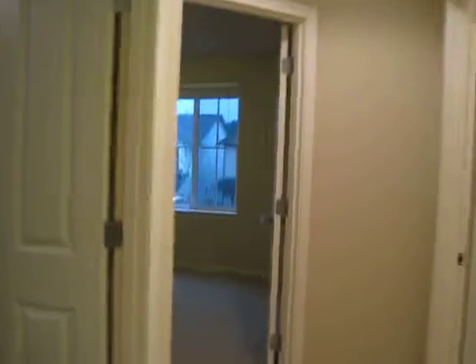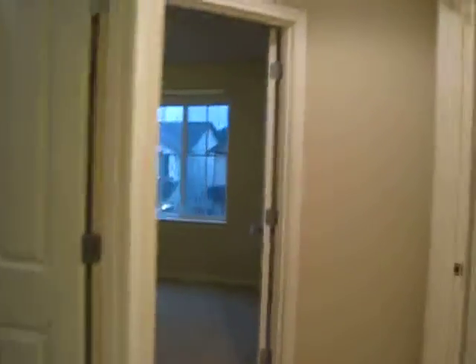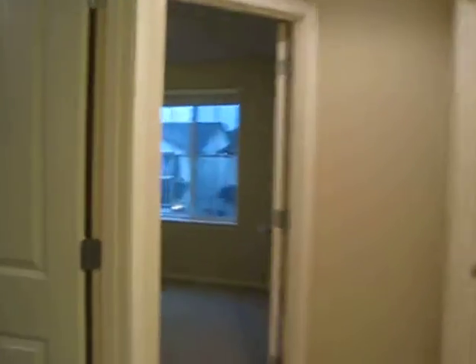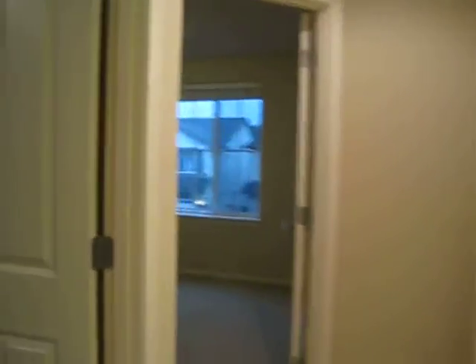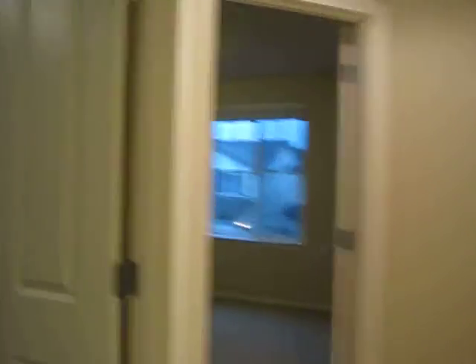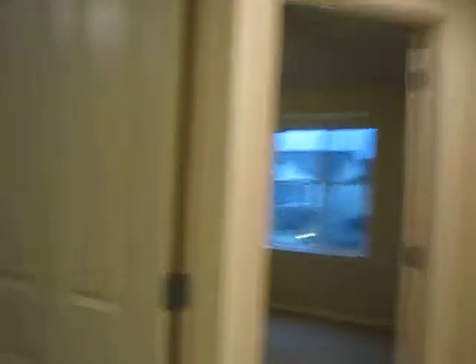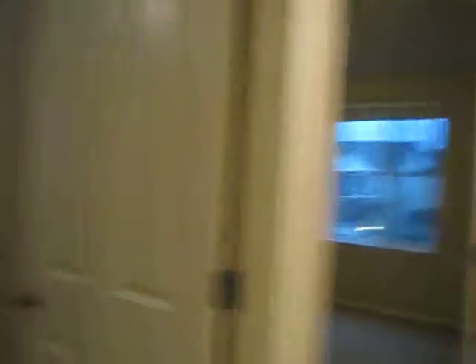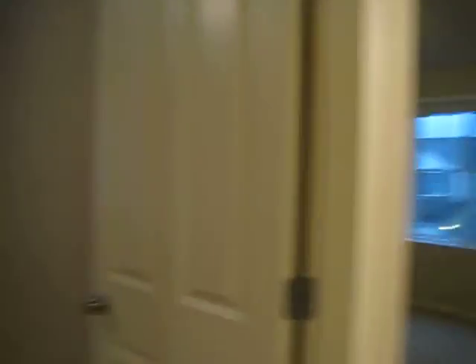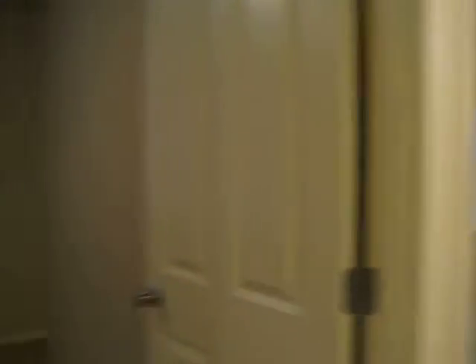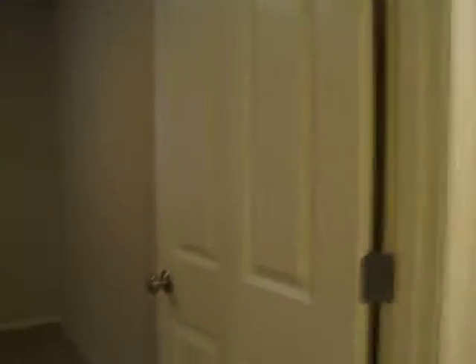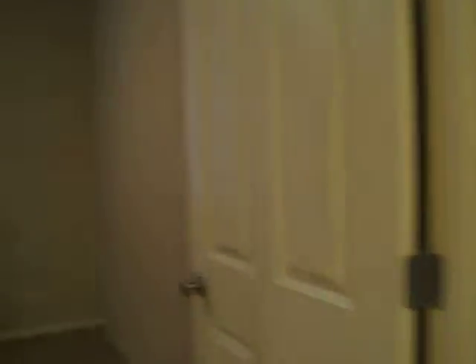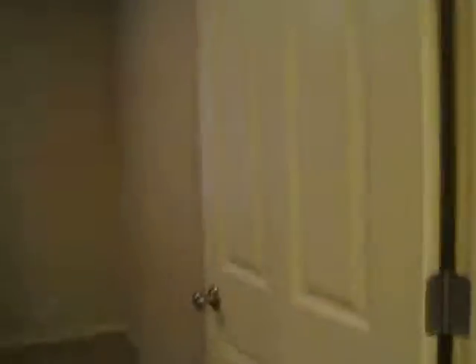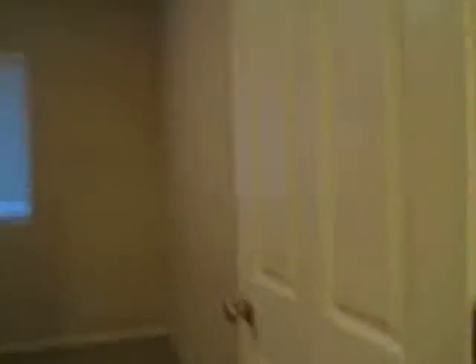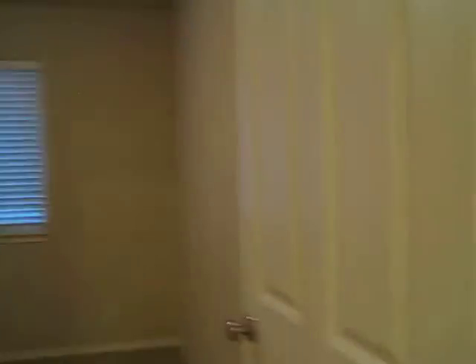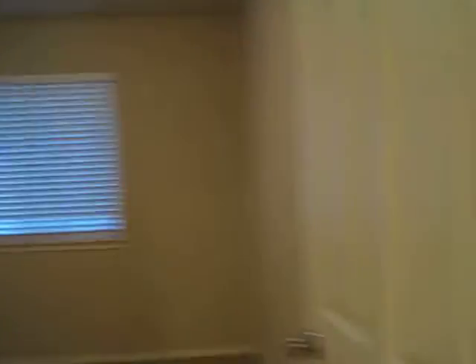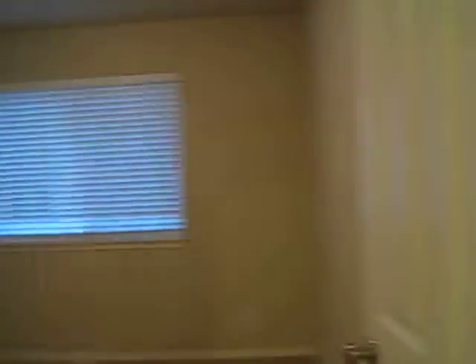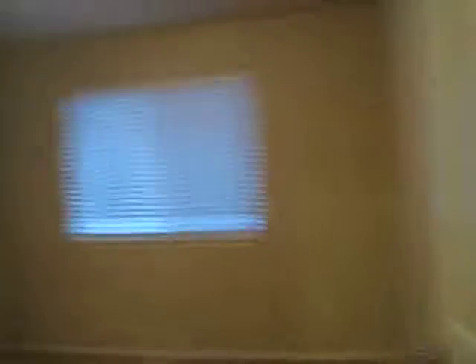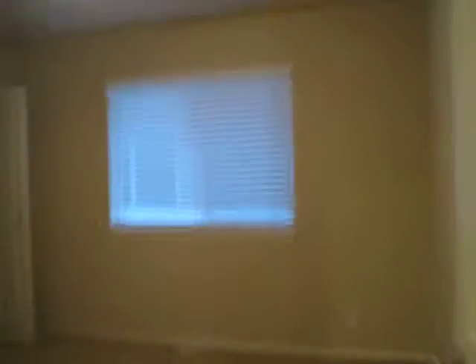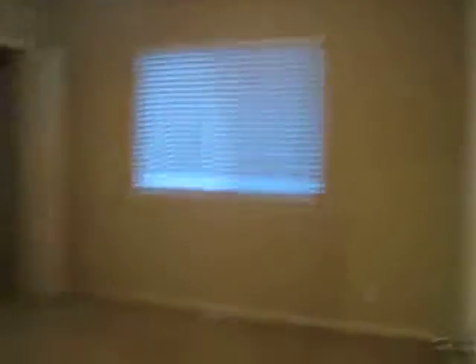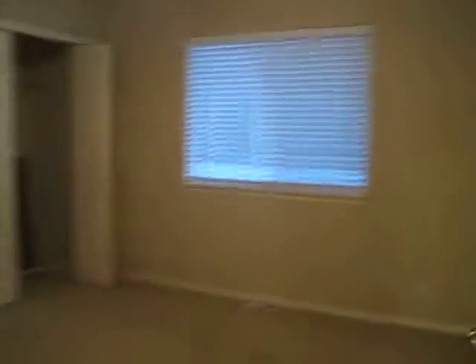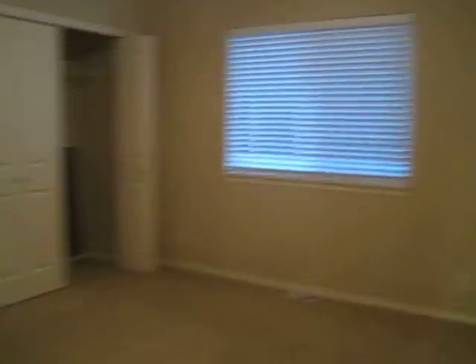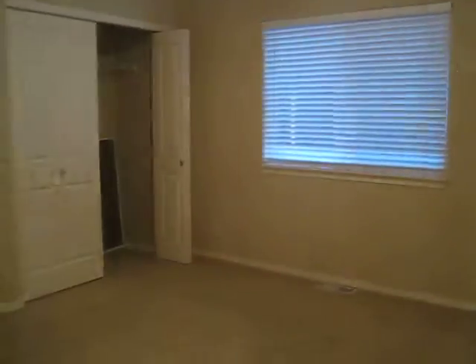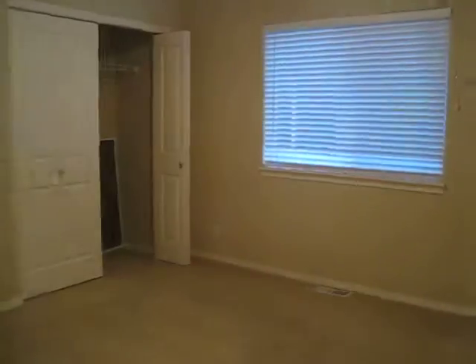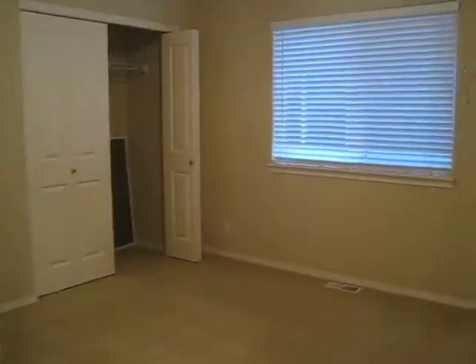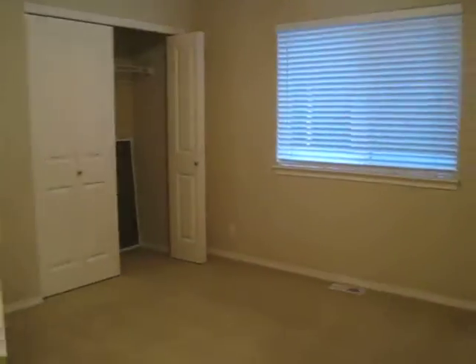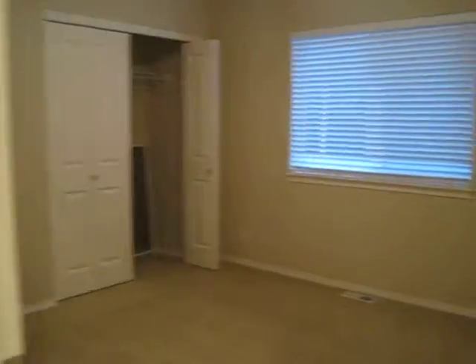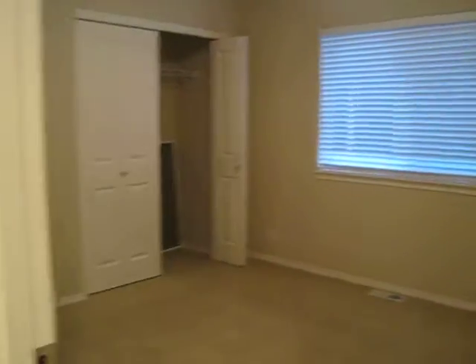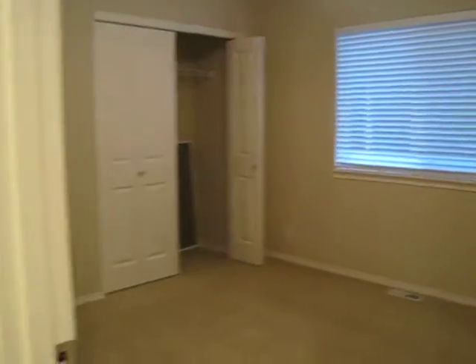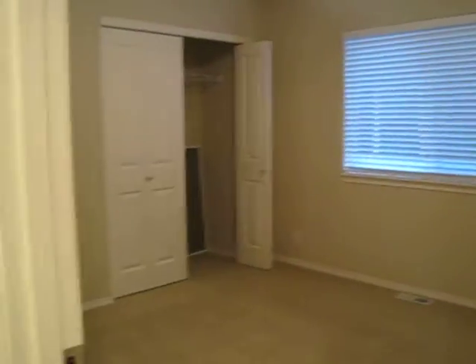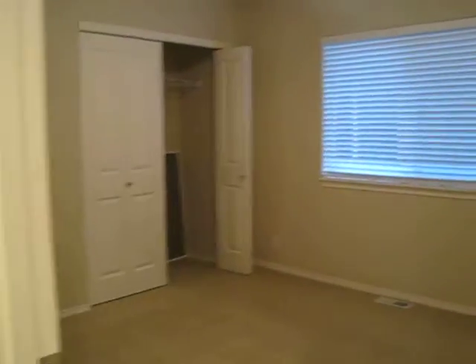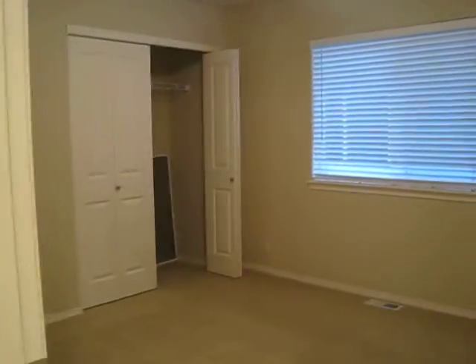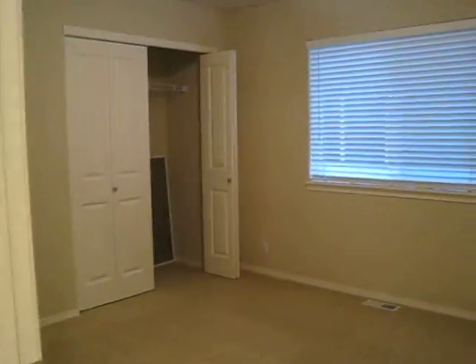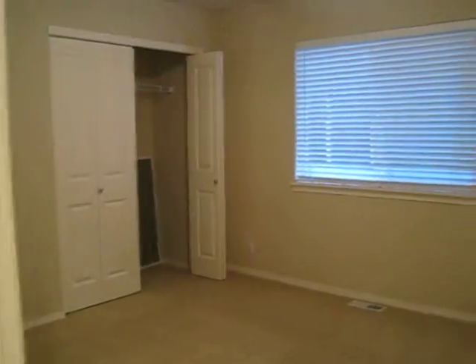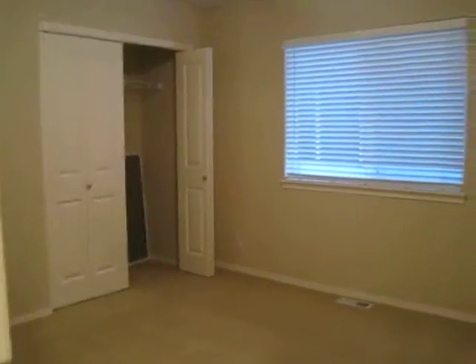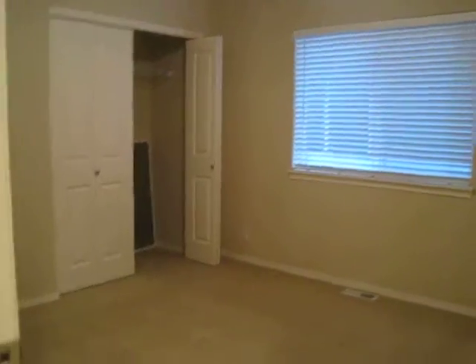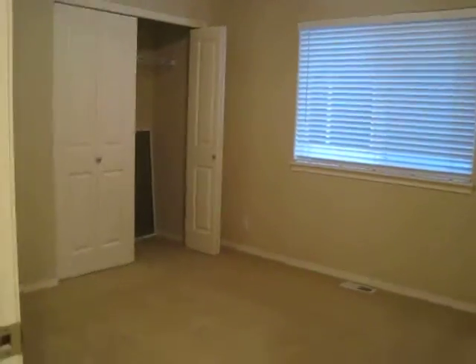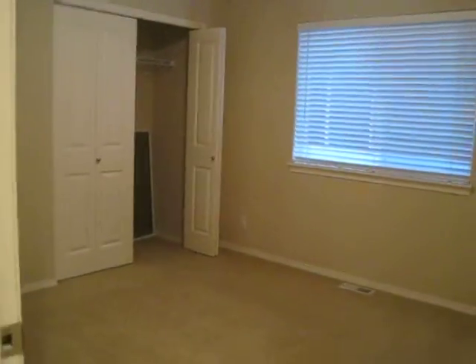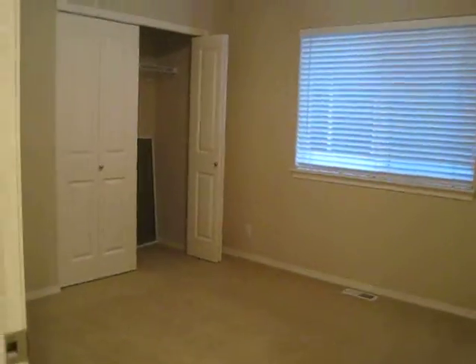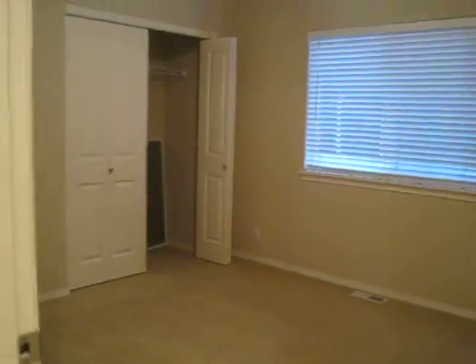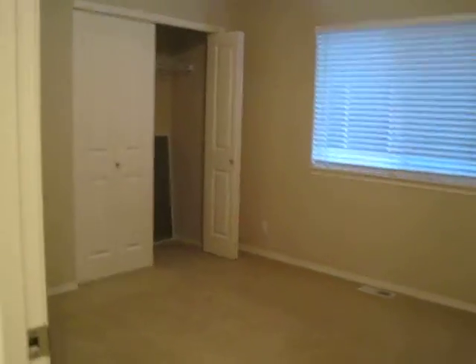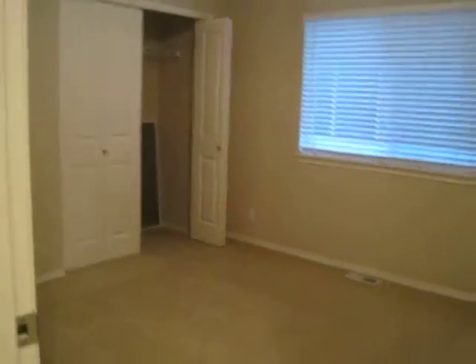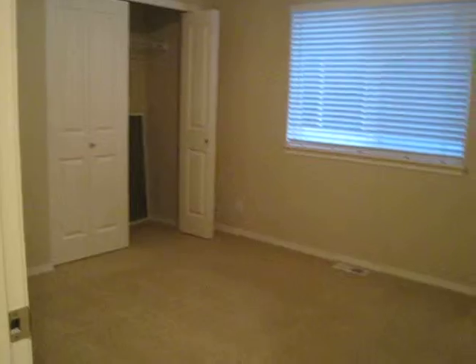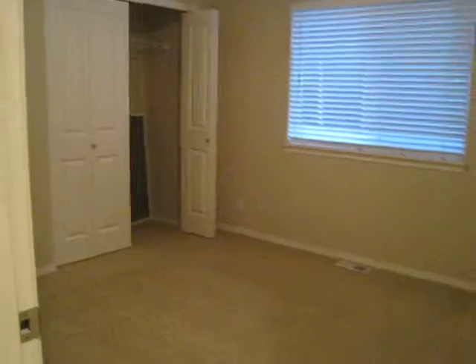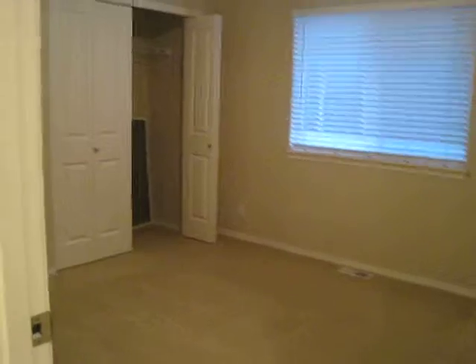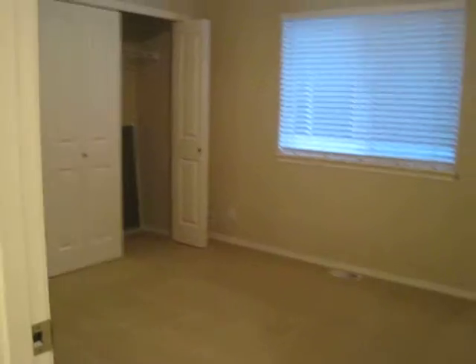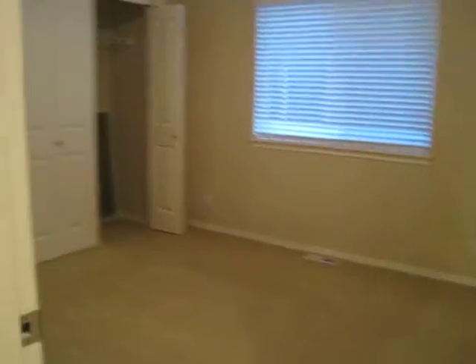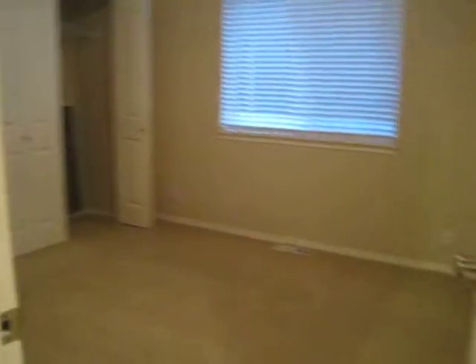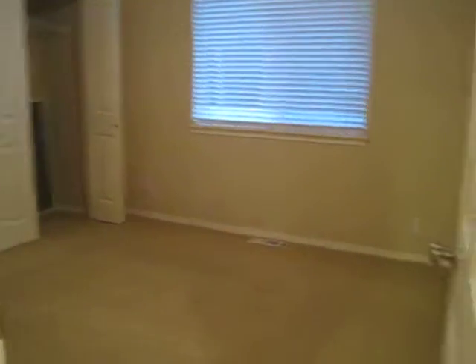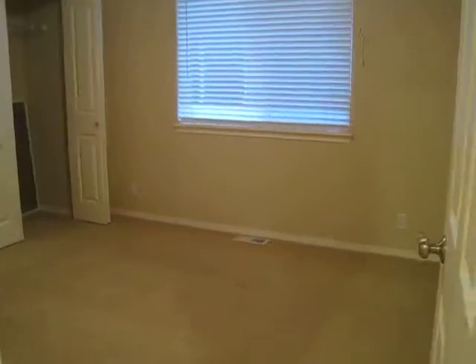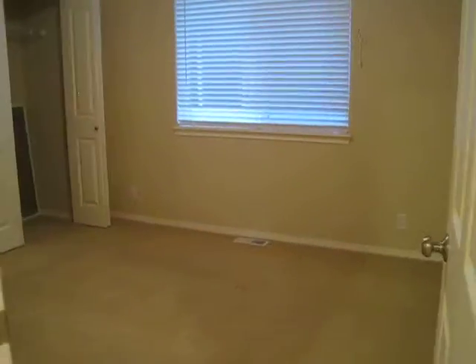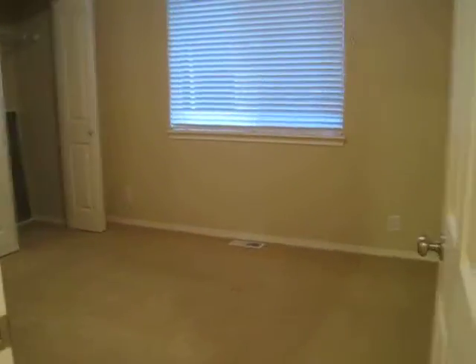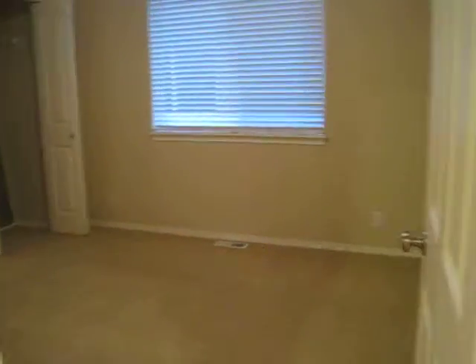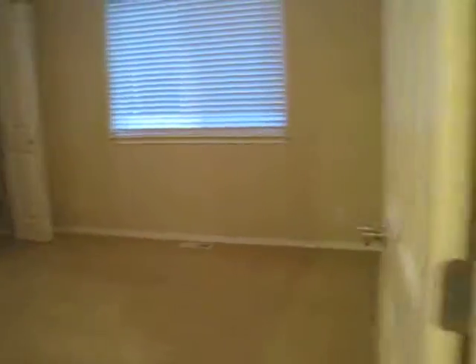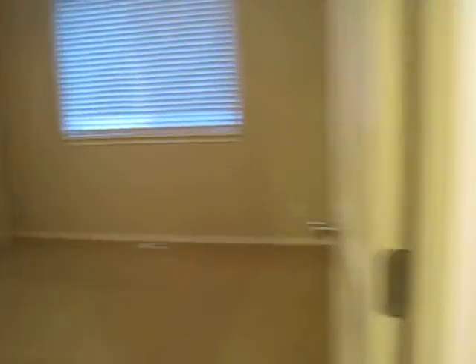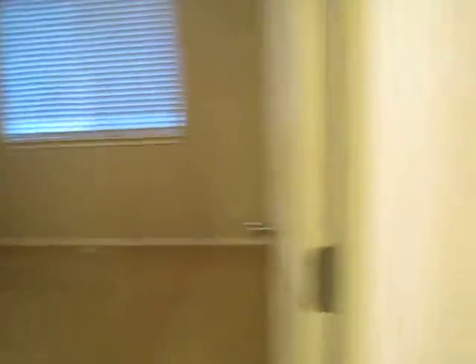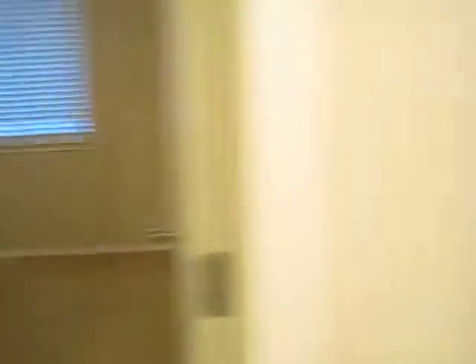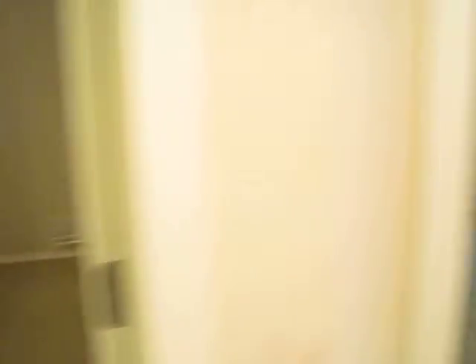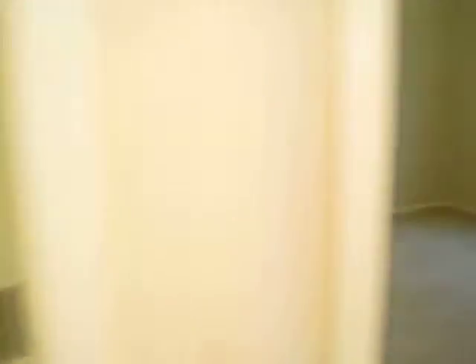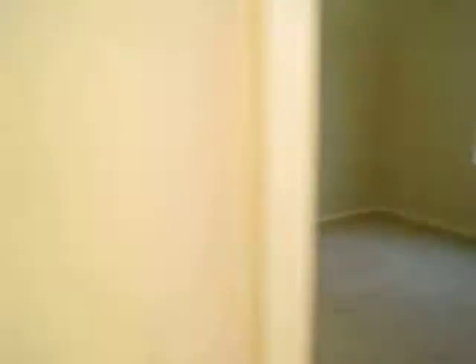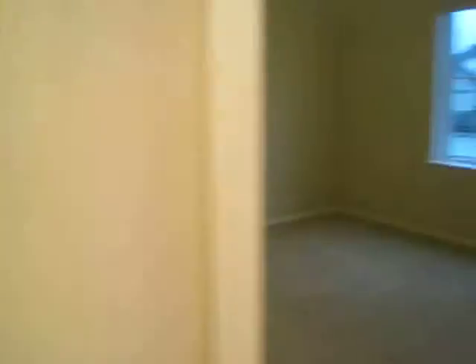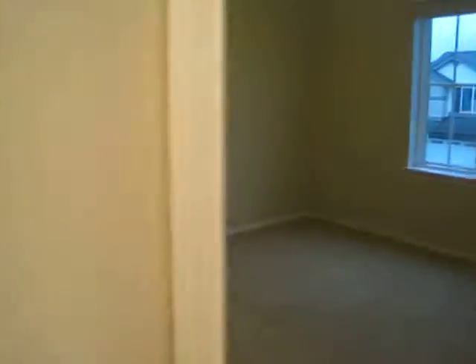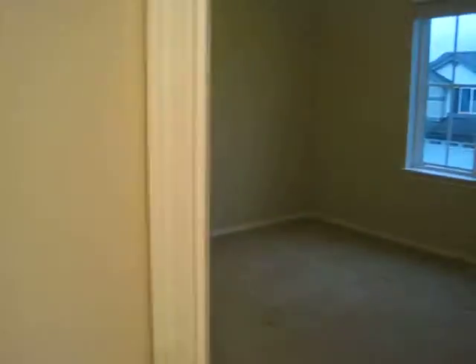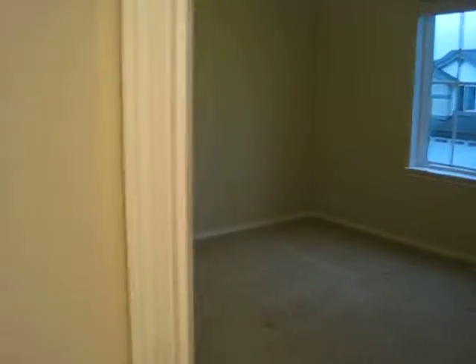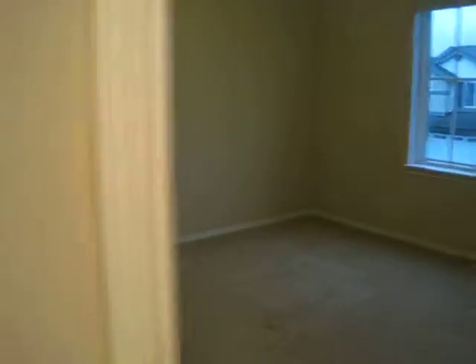It's a large home, huh? What's the square footage again? 2,450.